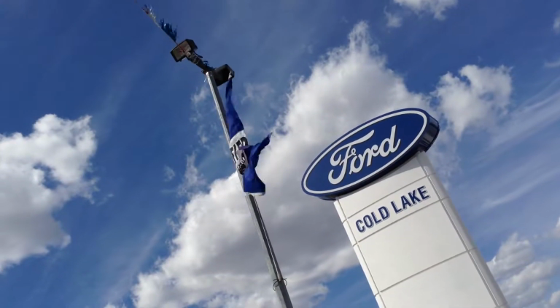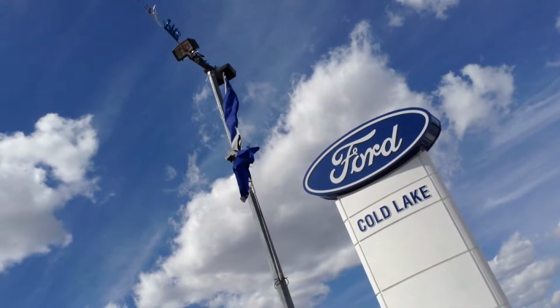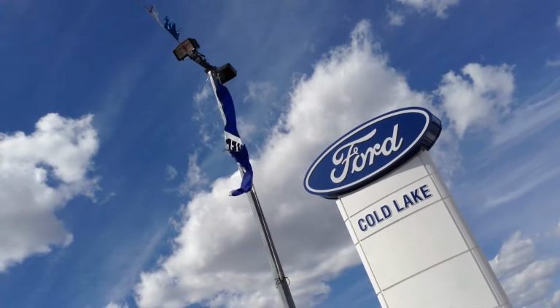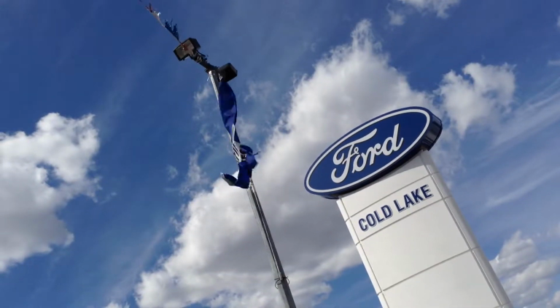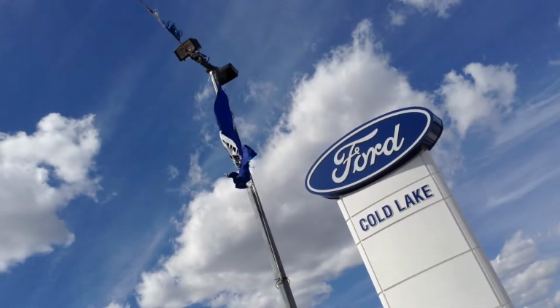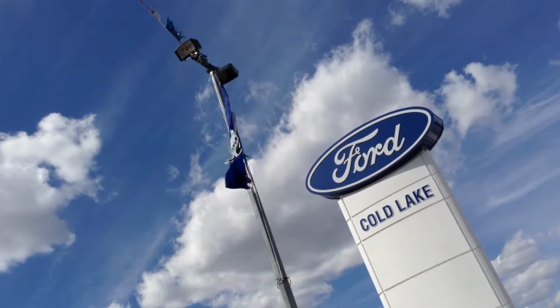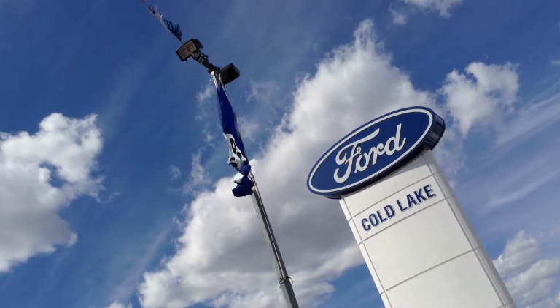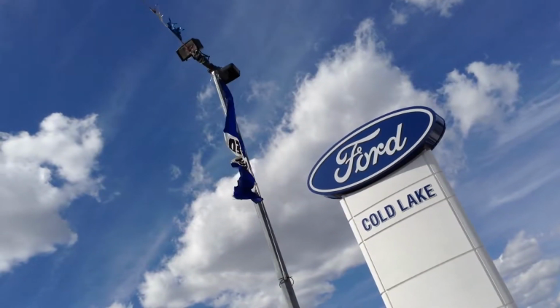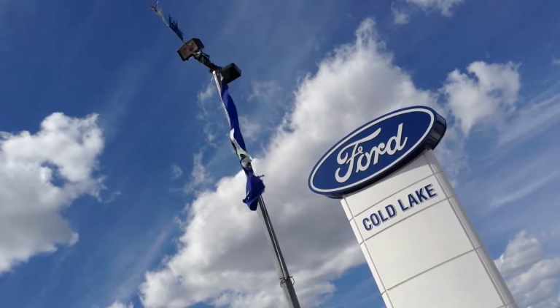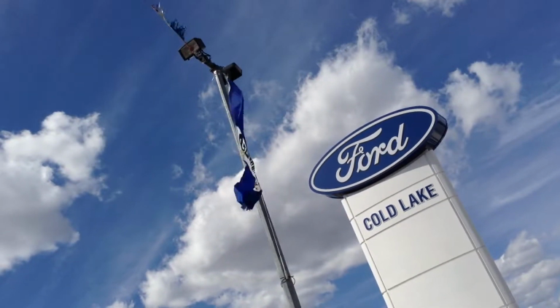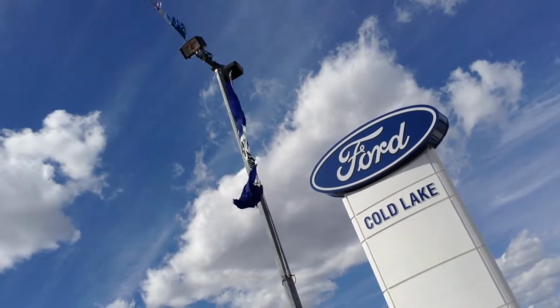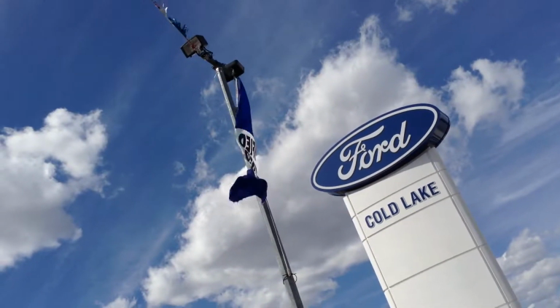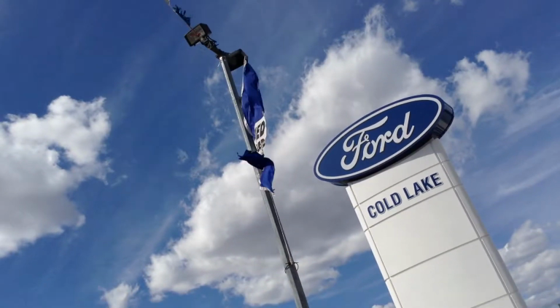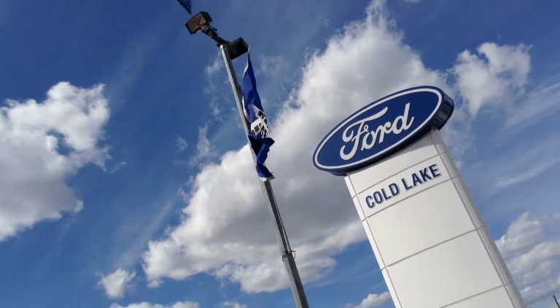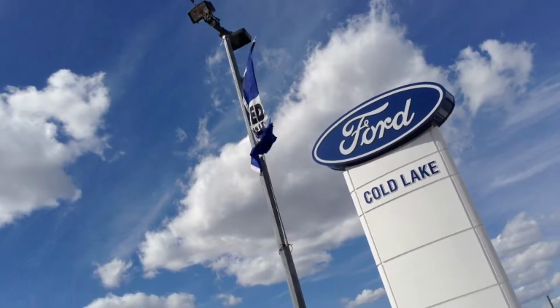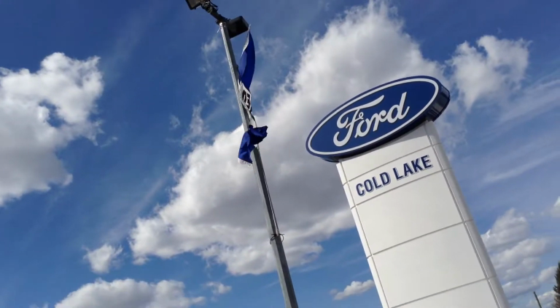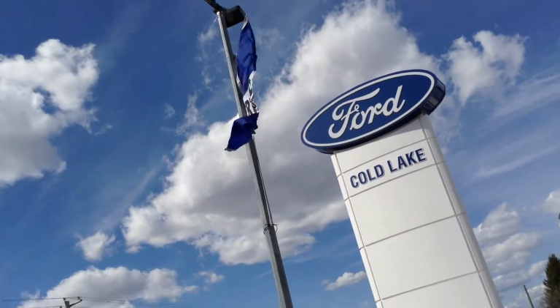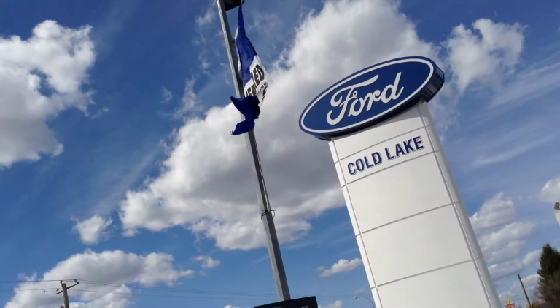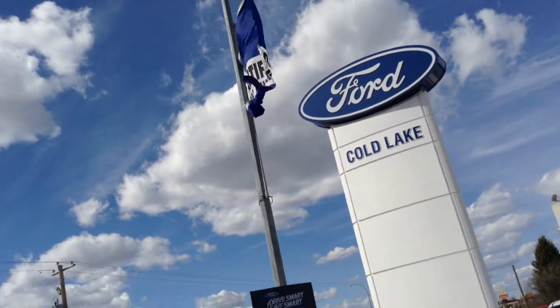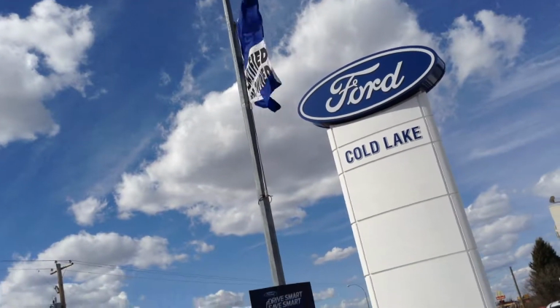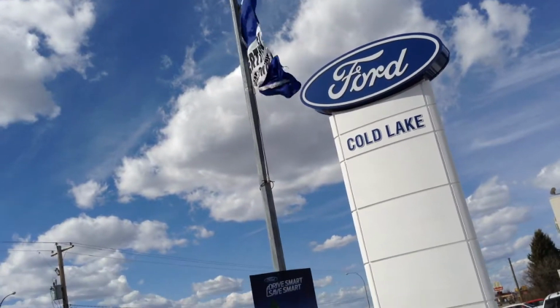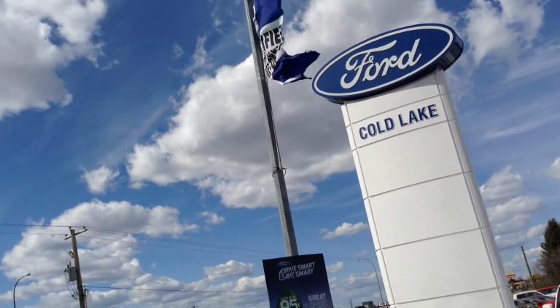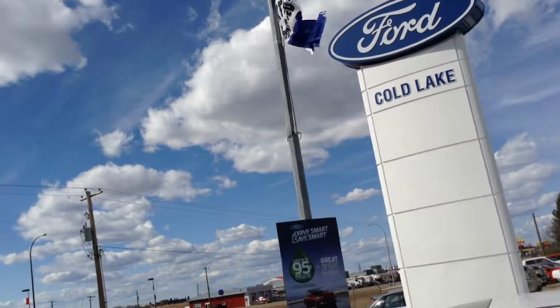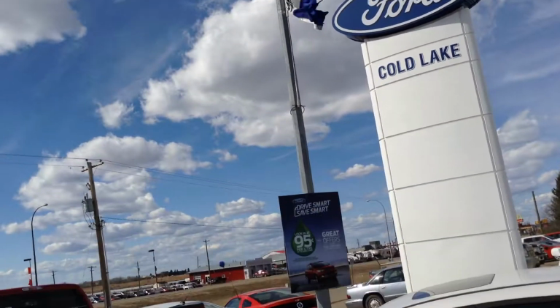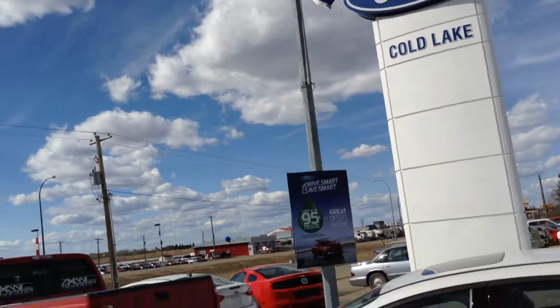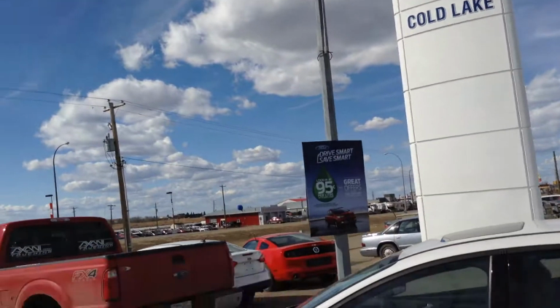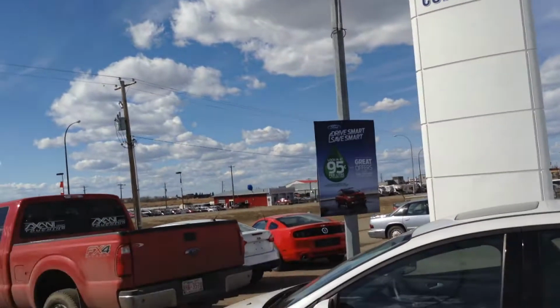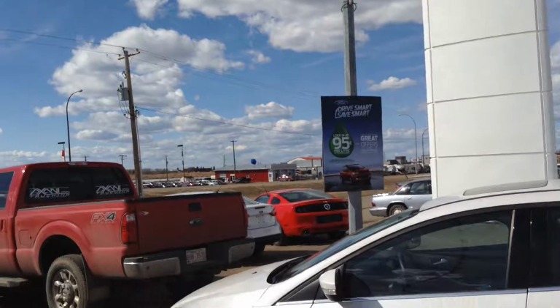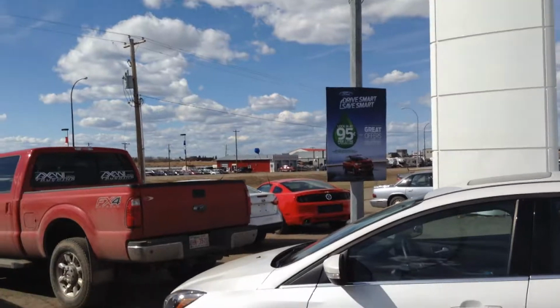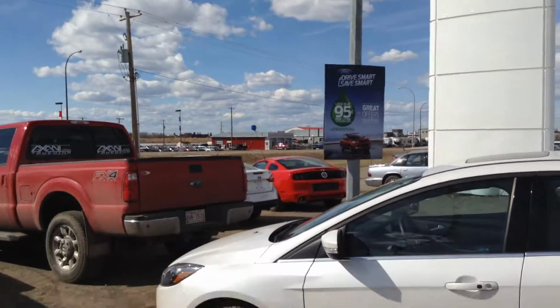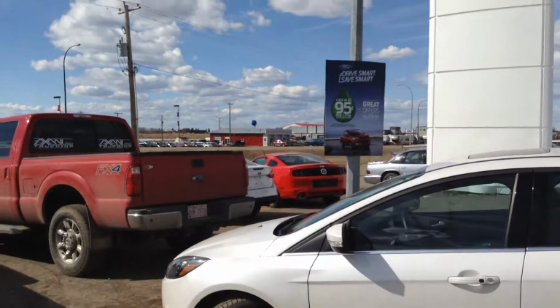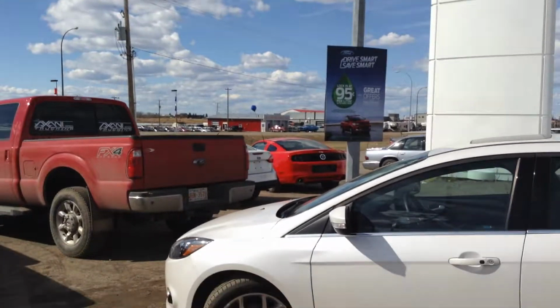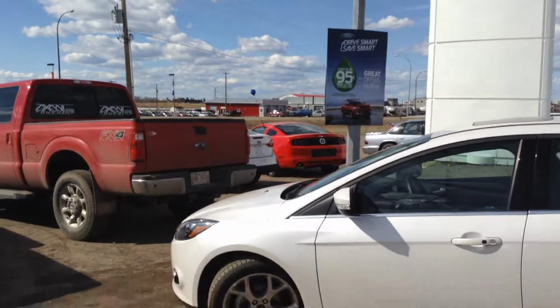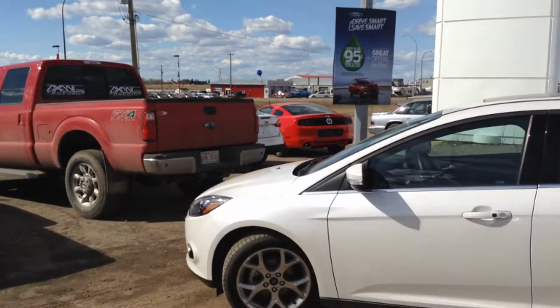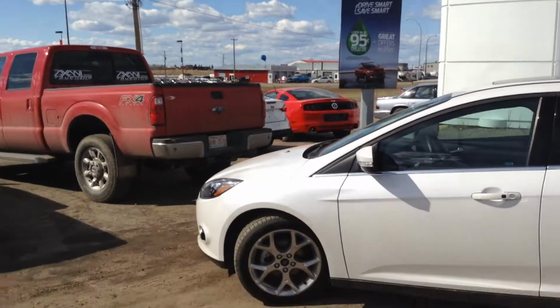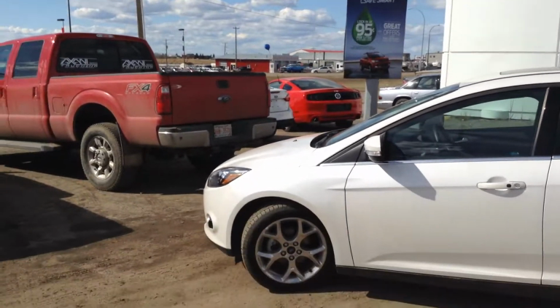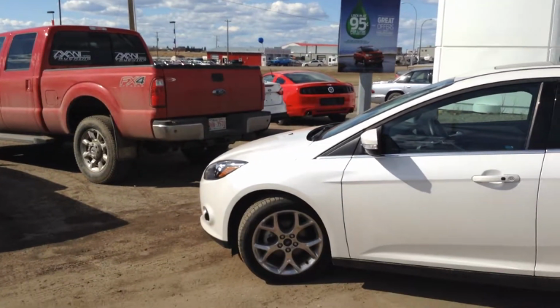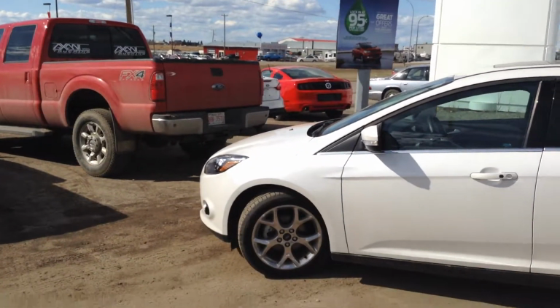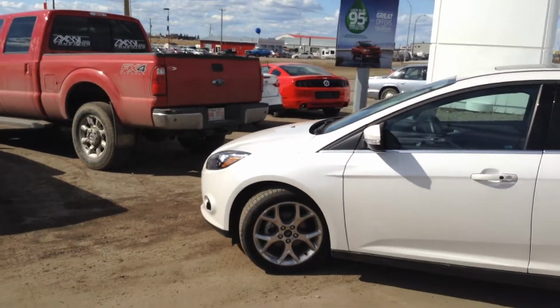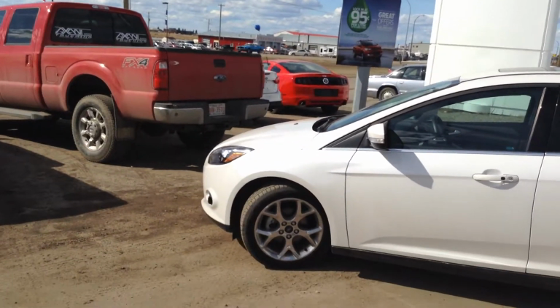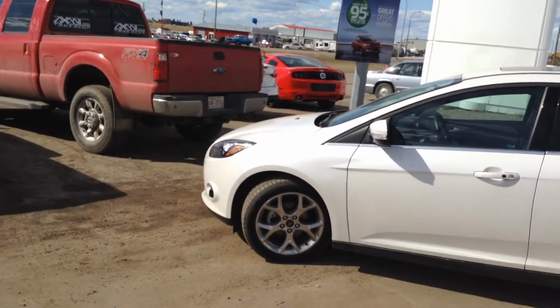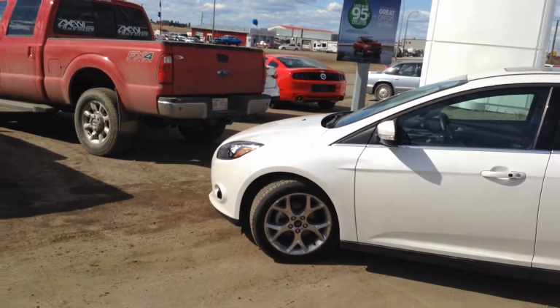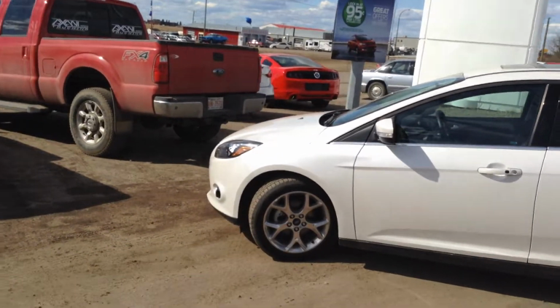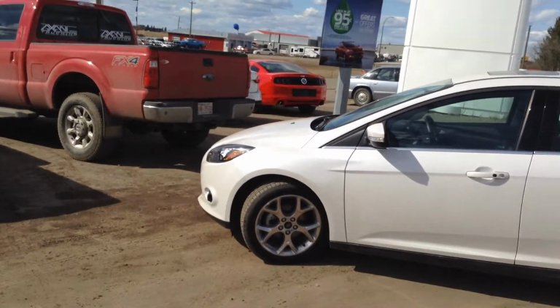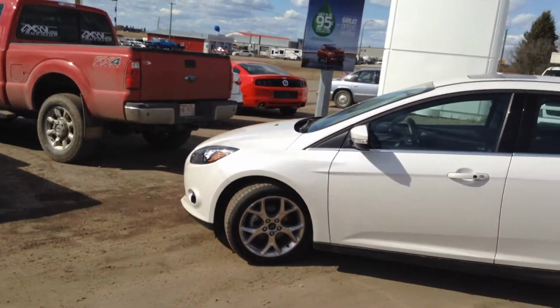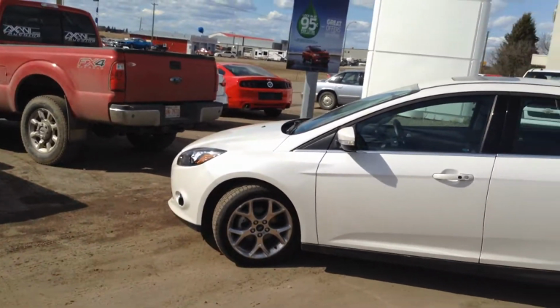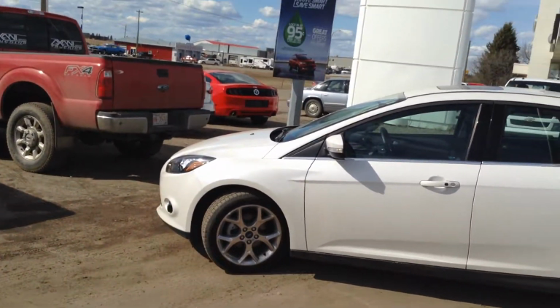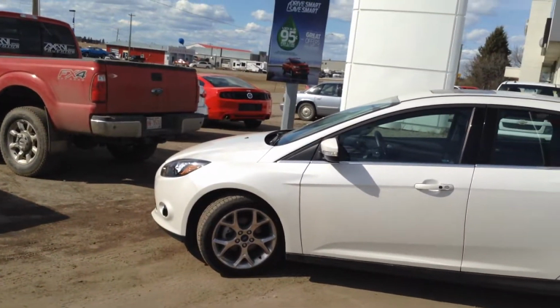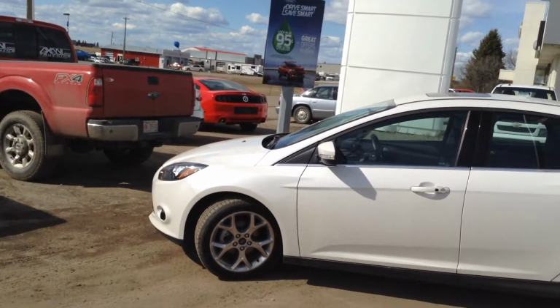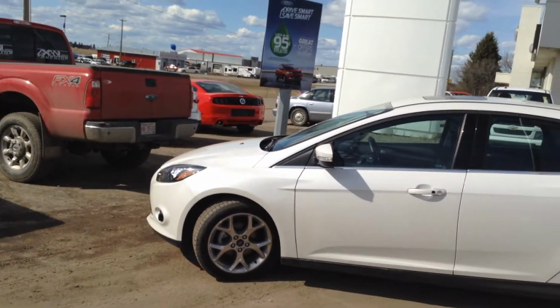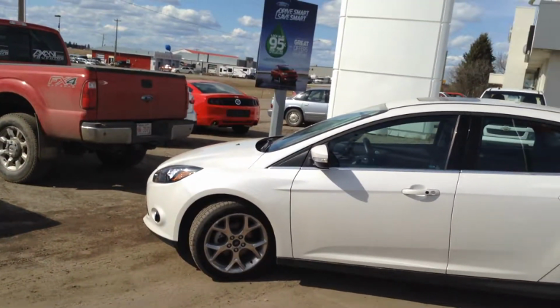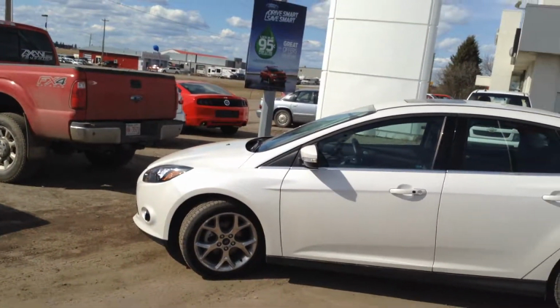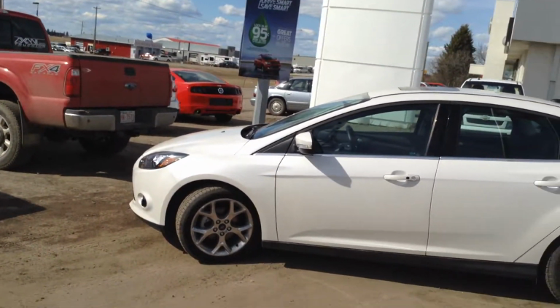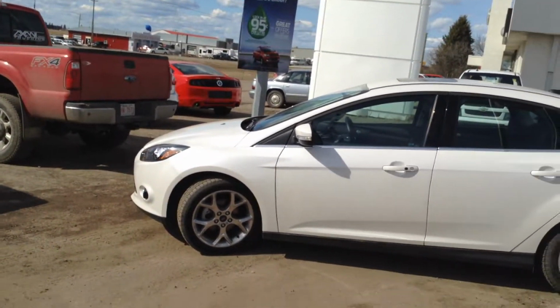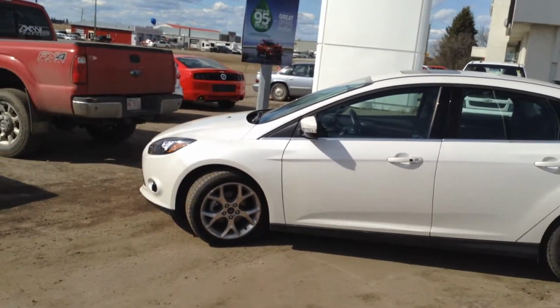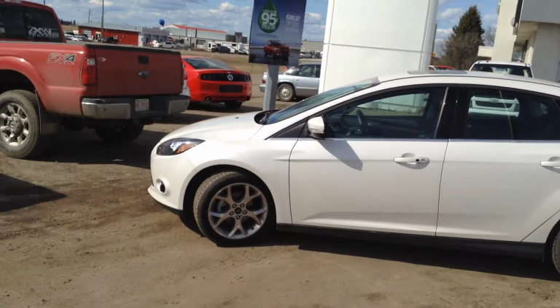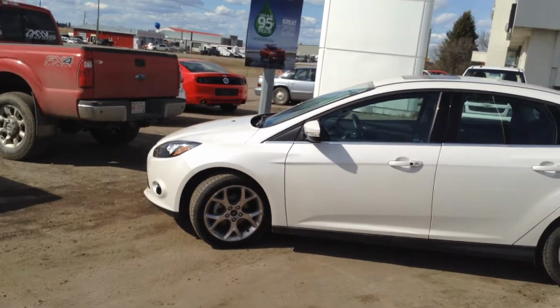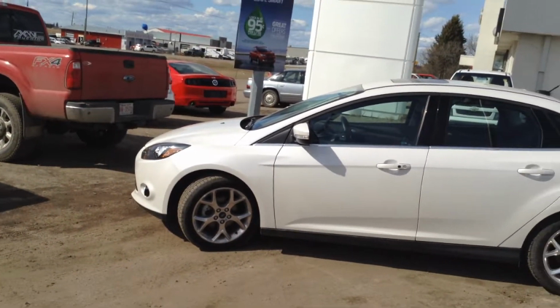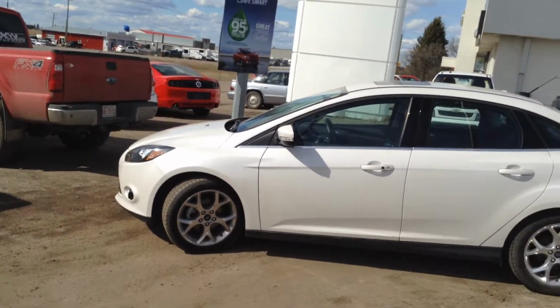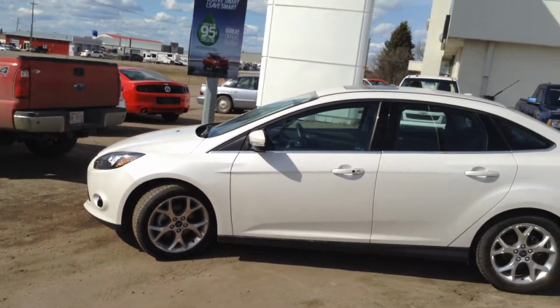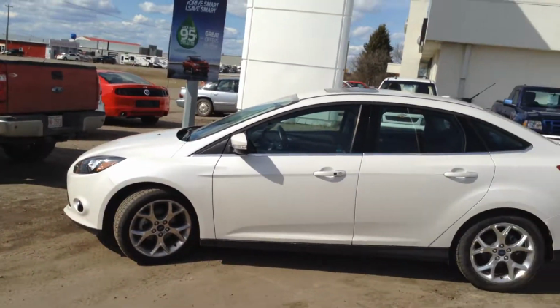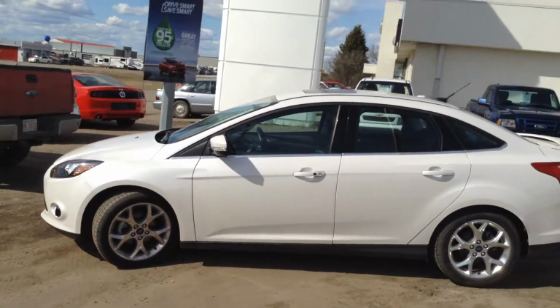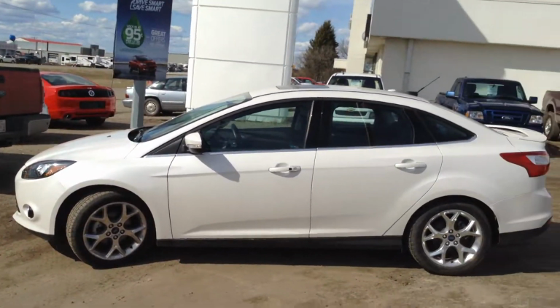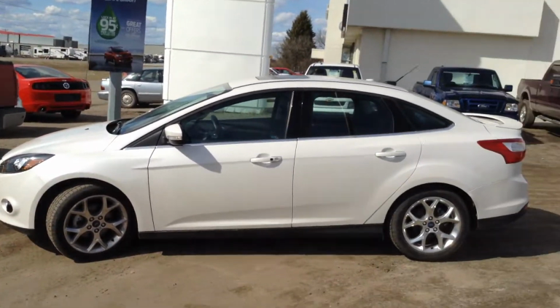Welcome to Cold Lake Ford. Today I'm going to show you an awesome little car — it's the 2013 Ford Focus.